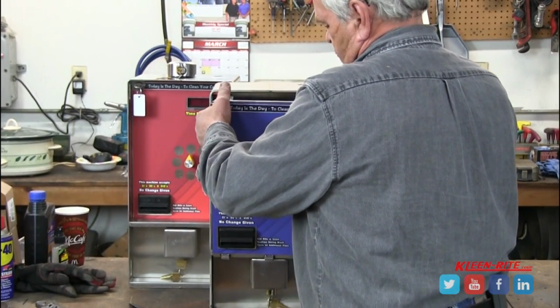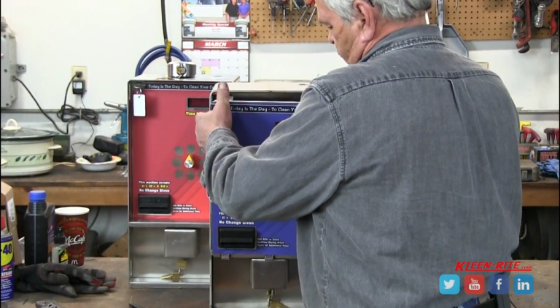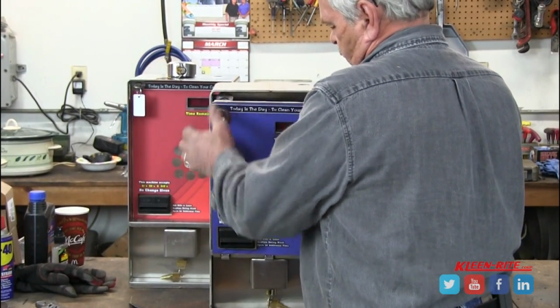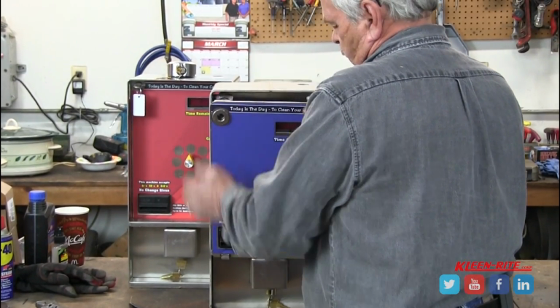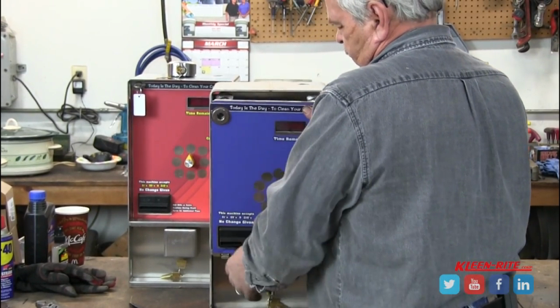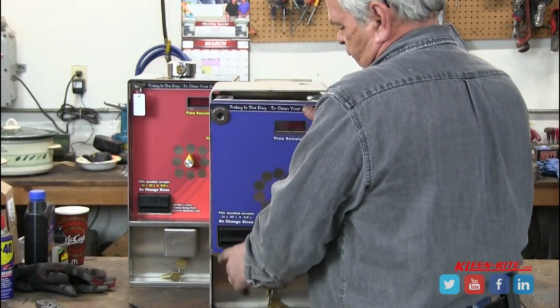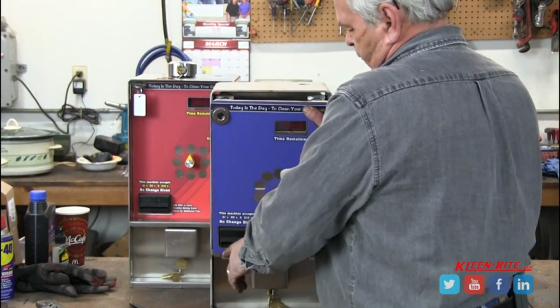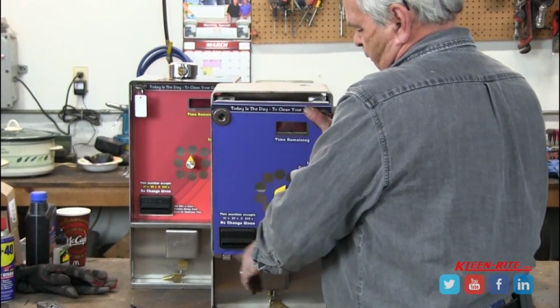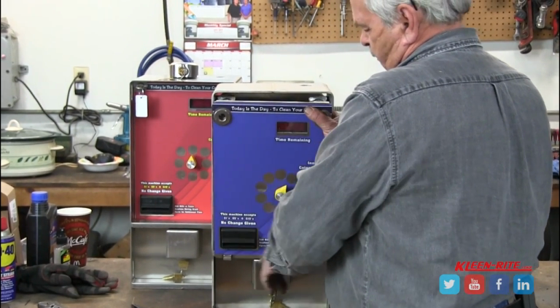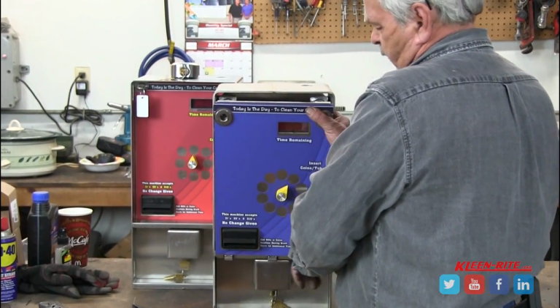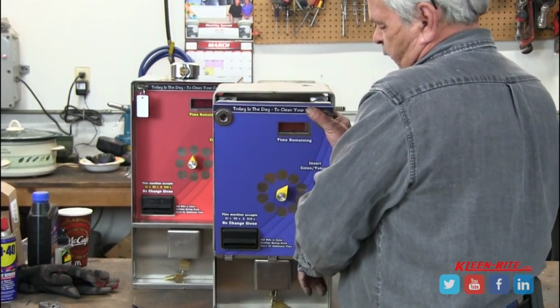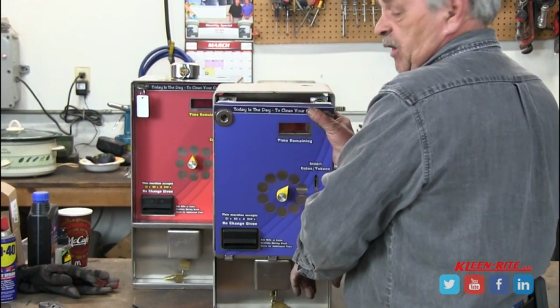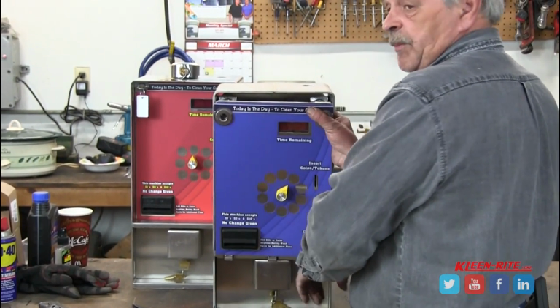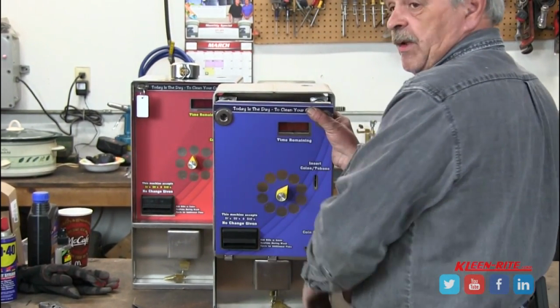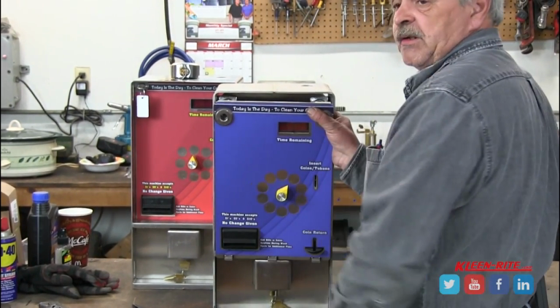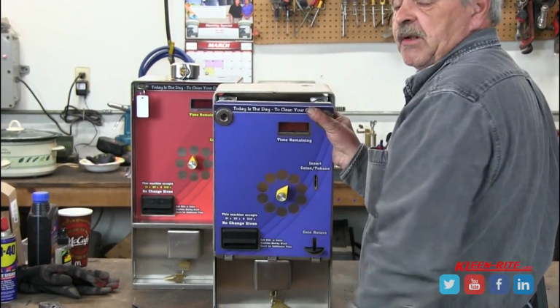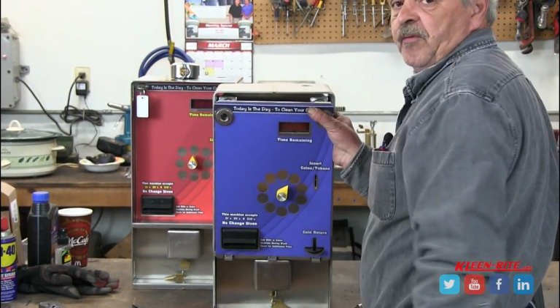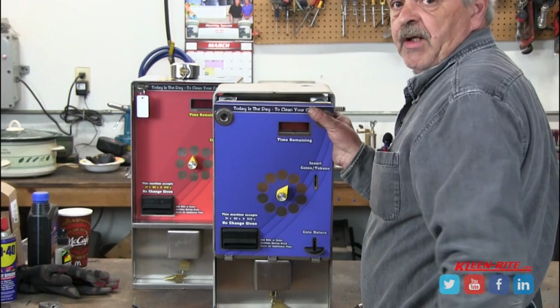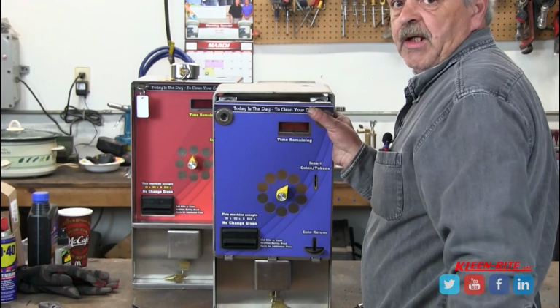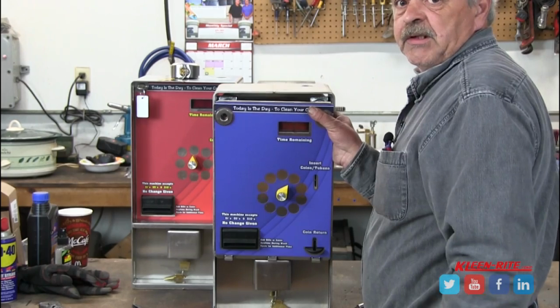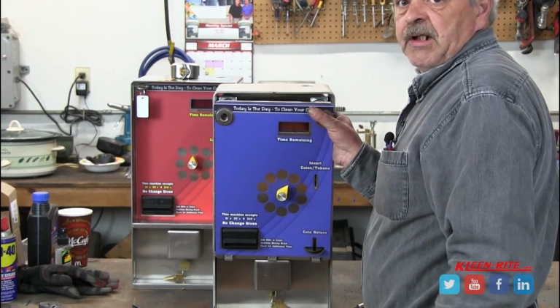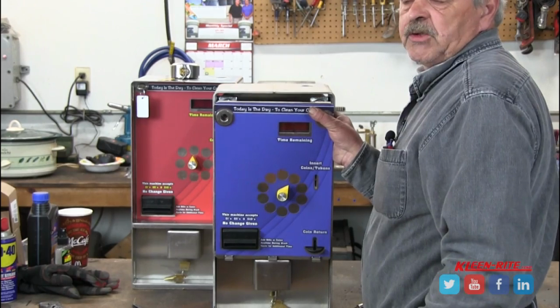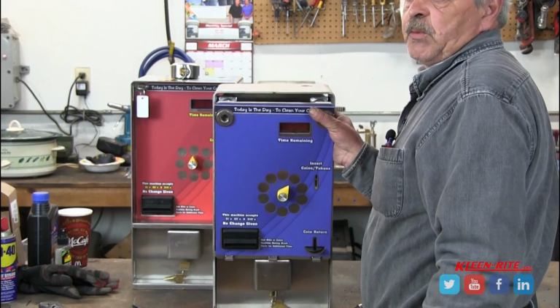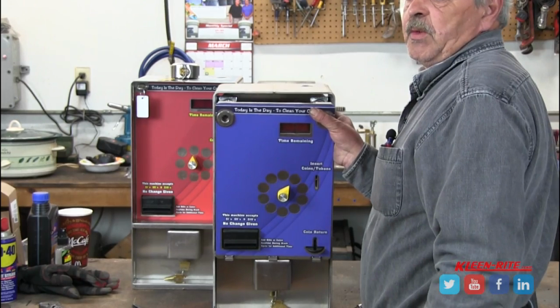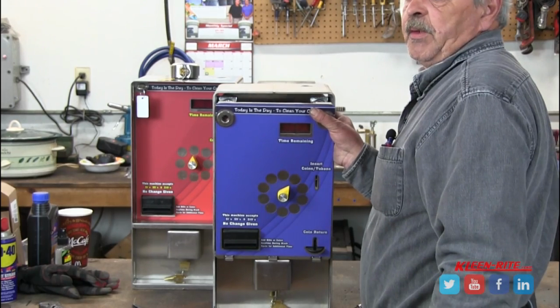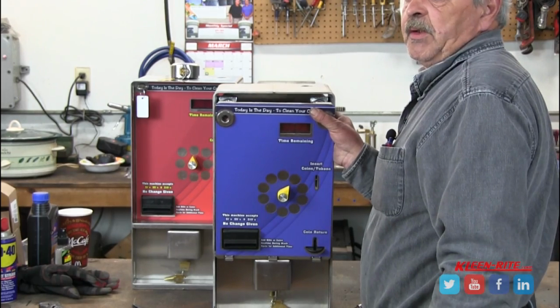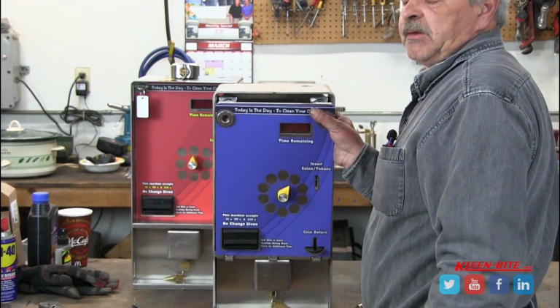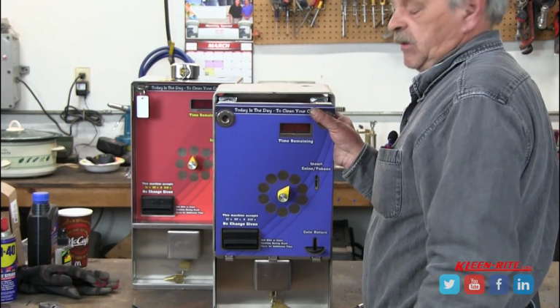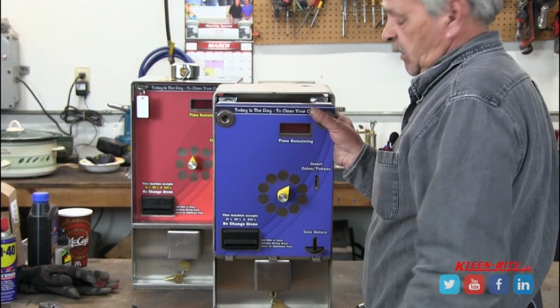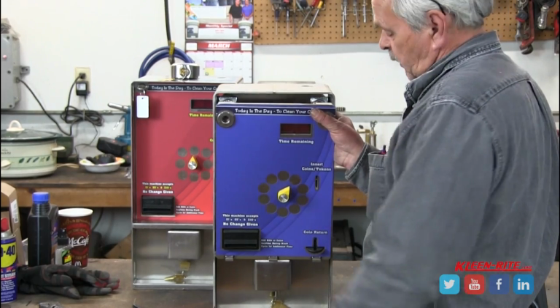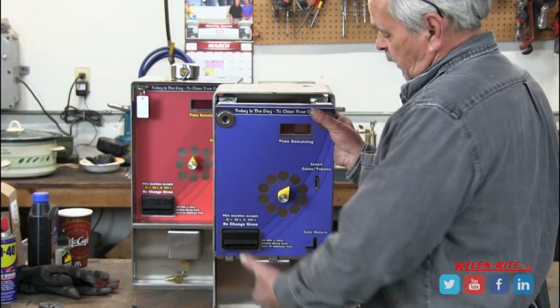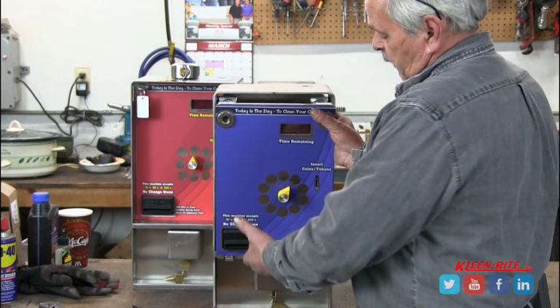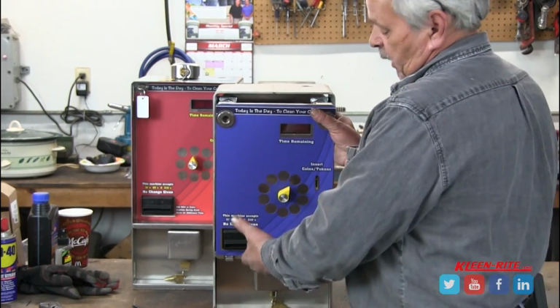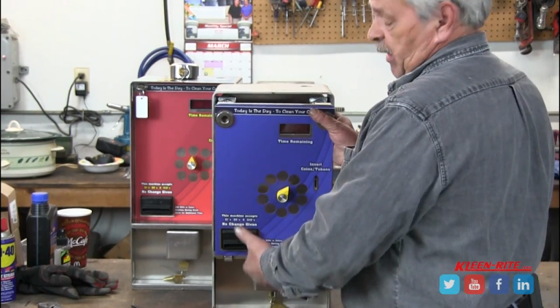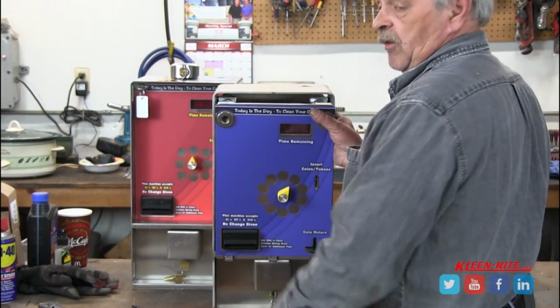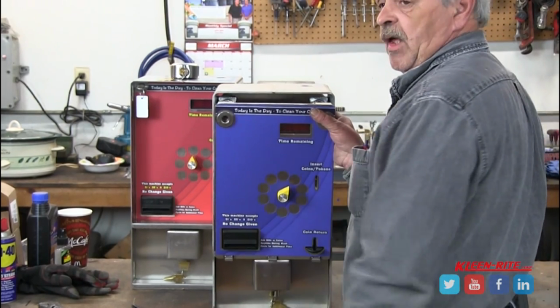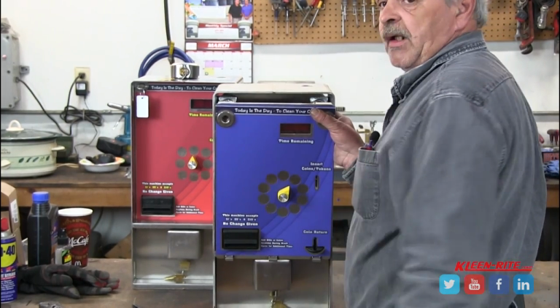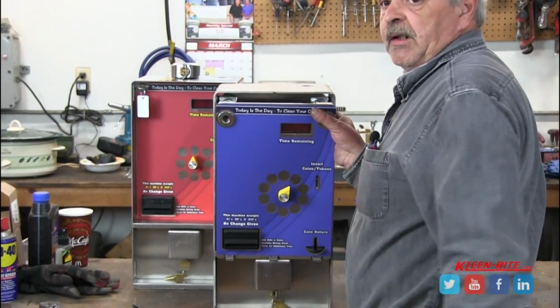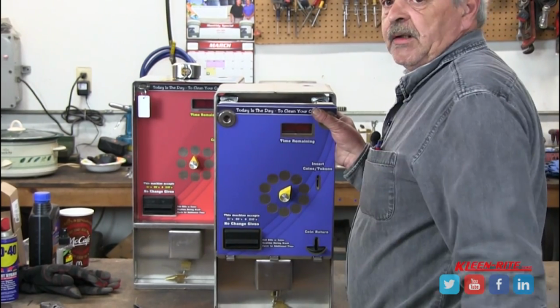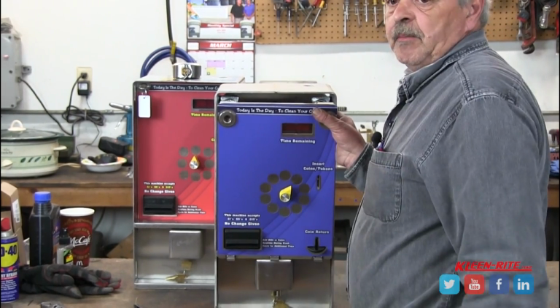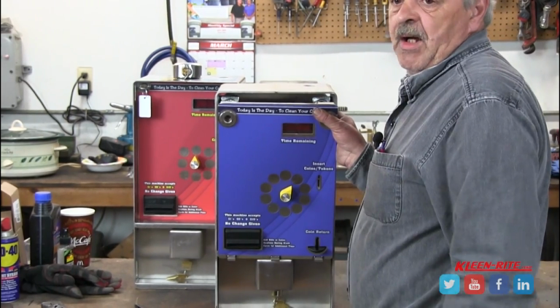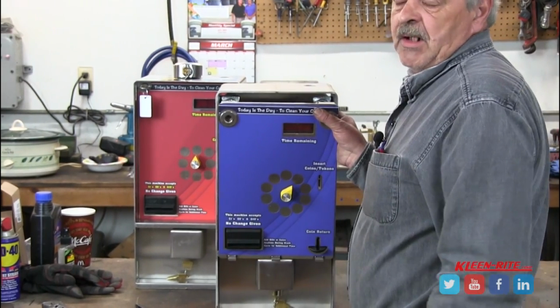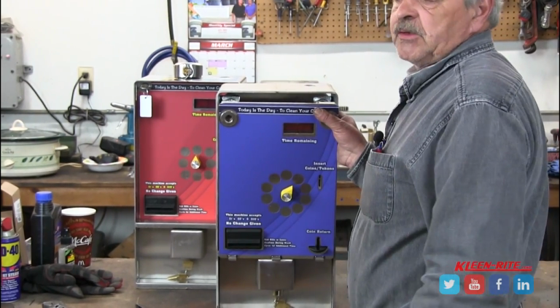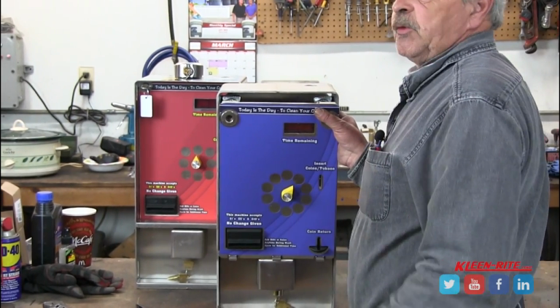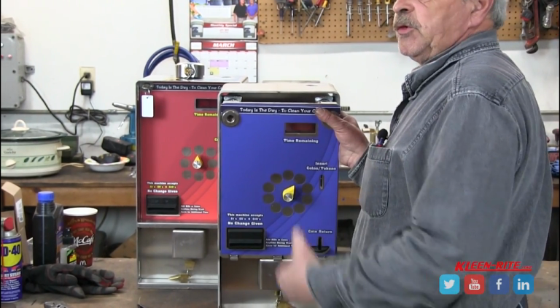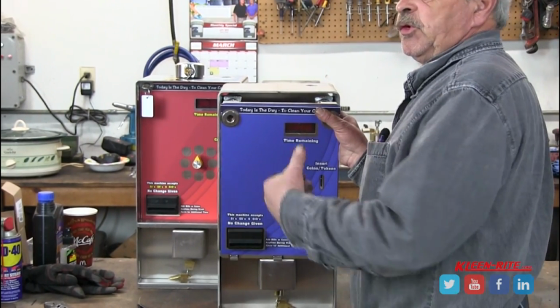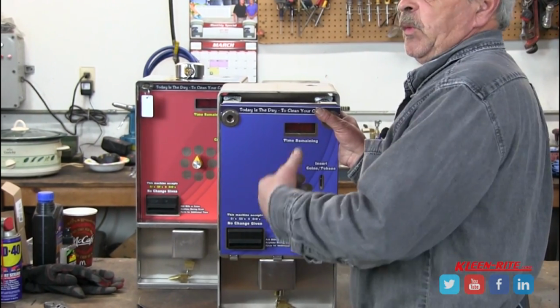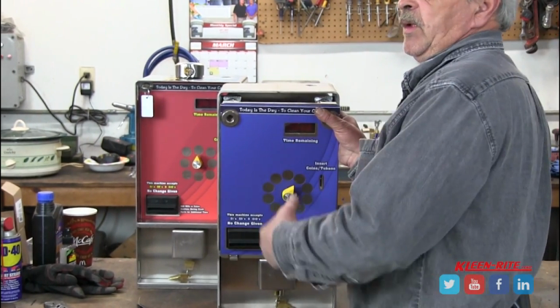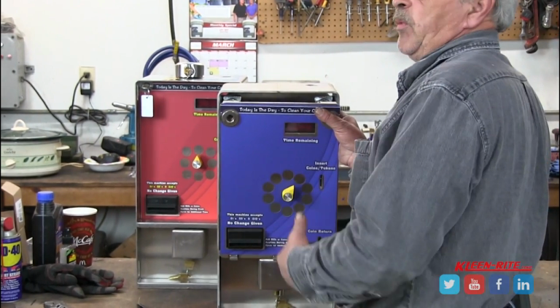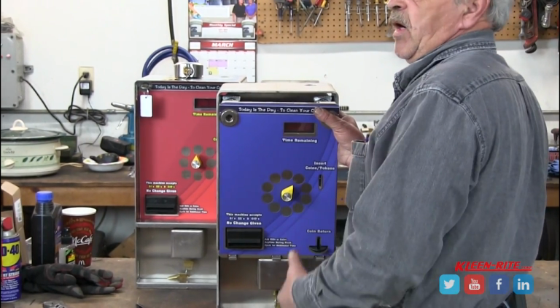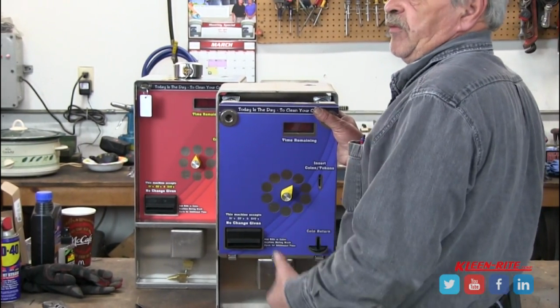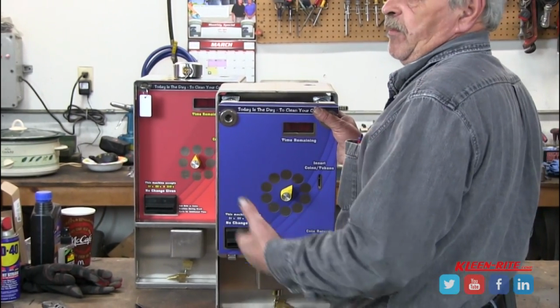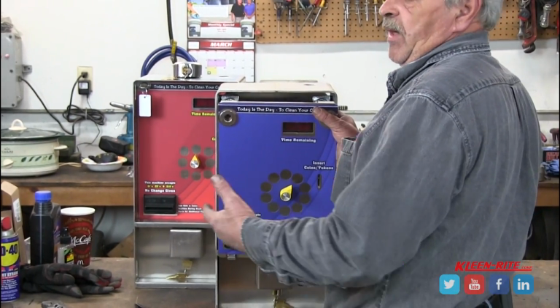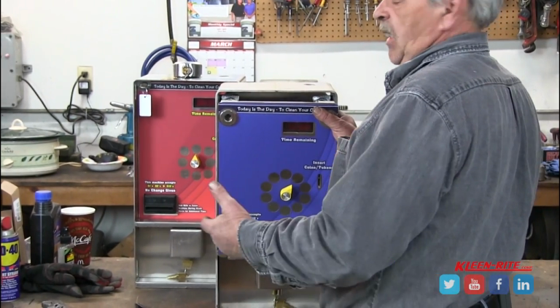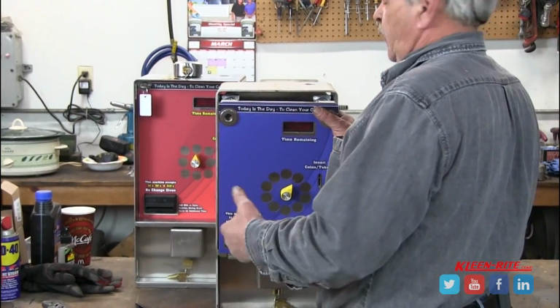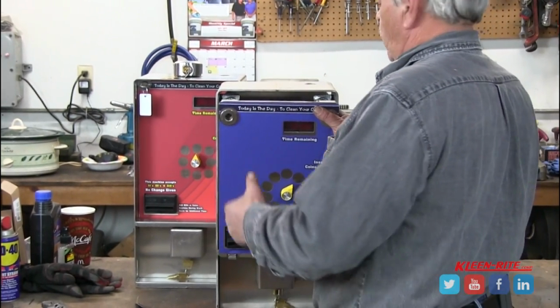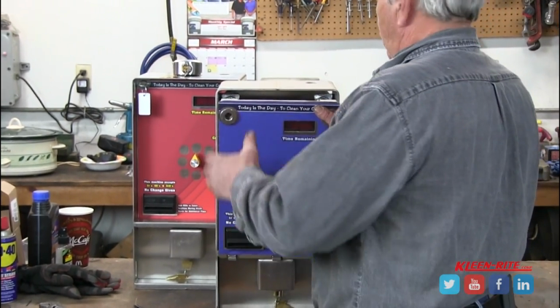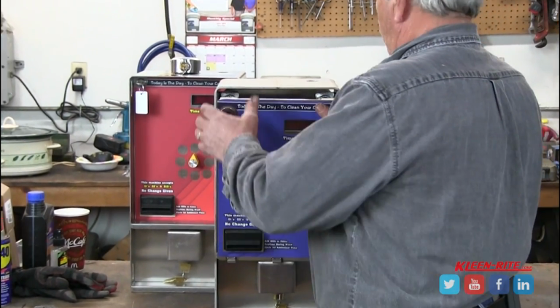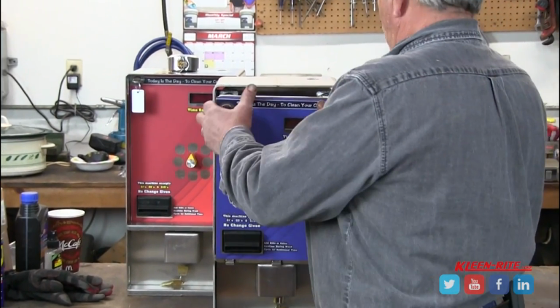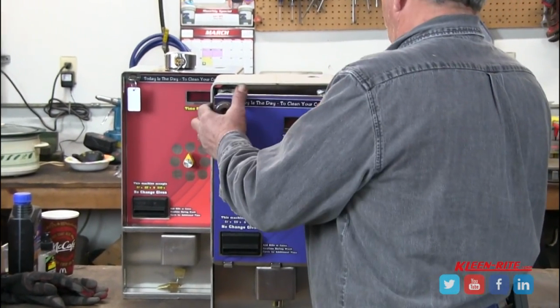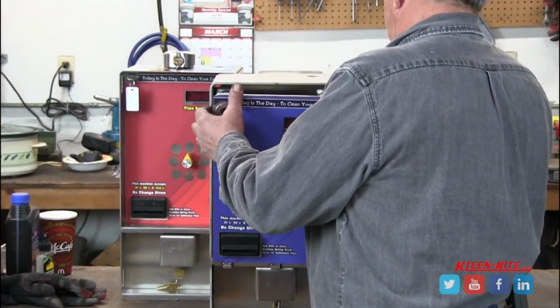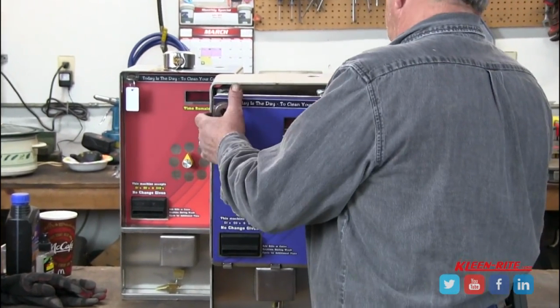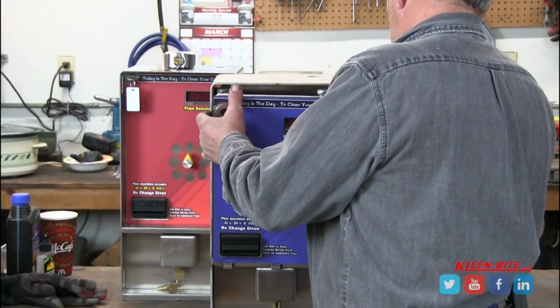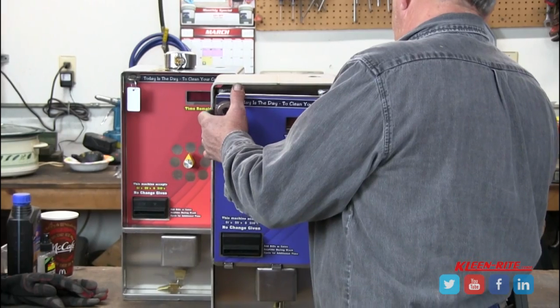Now if you'll notice on the bottom of the faceplate itself, it actually has three pins that interlock into the box, so there's no way to pry from the bottom, no way to pry from the top.